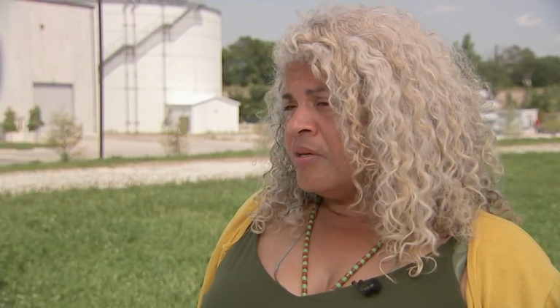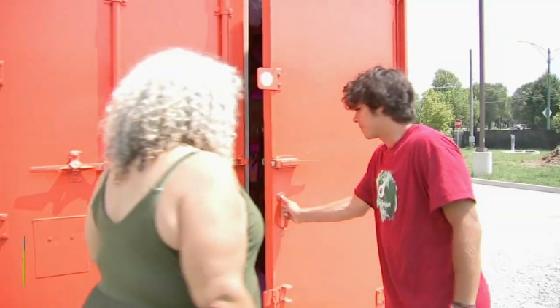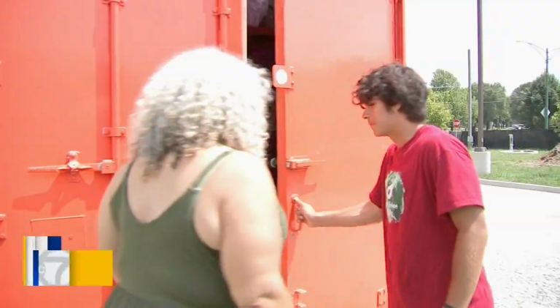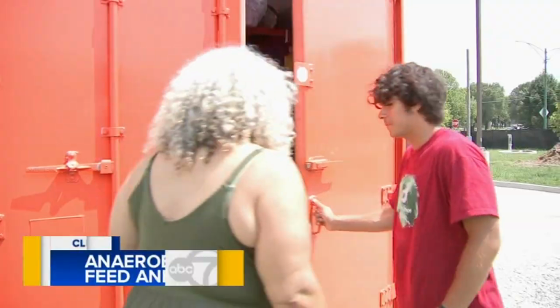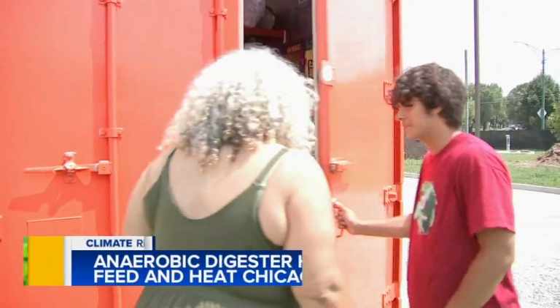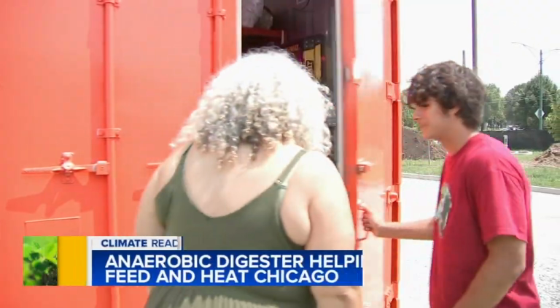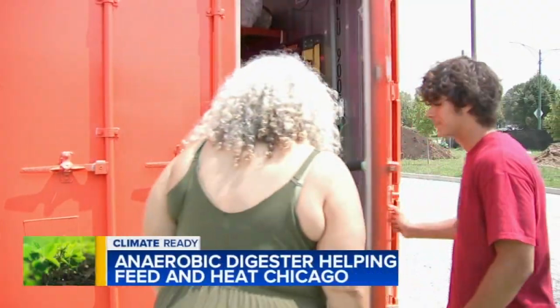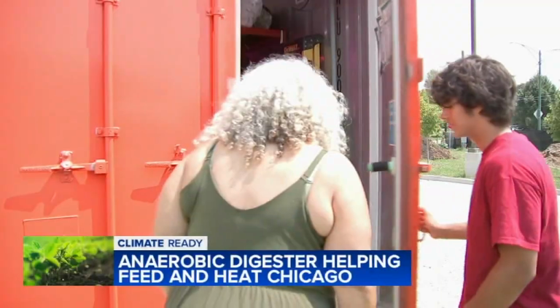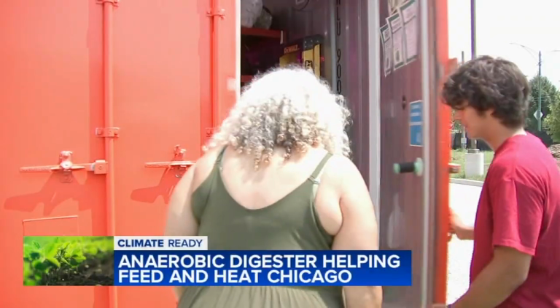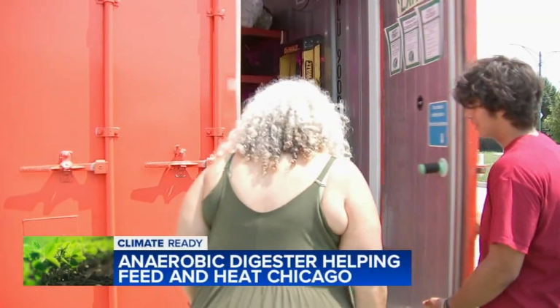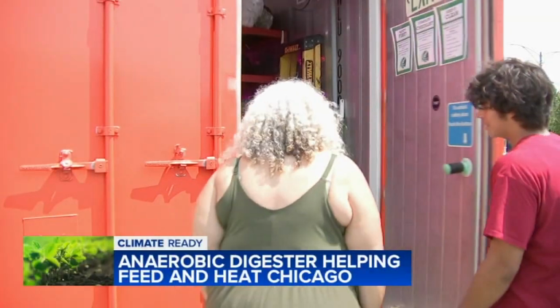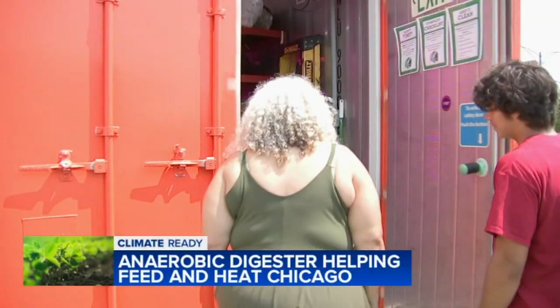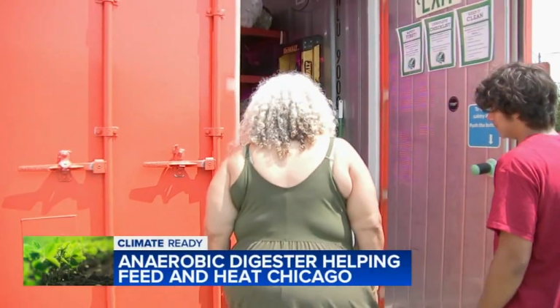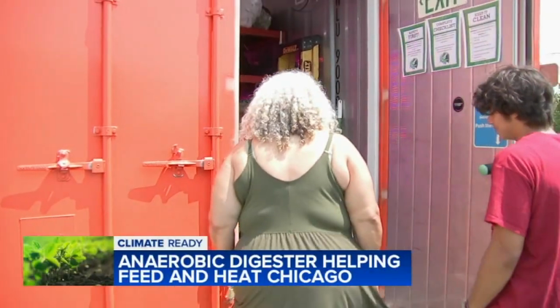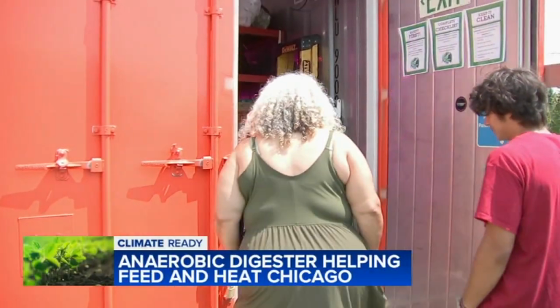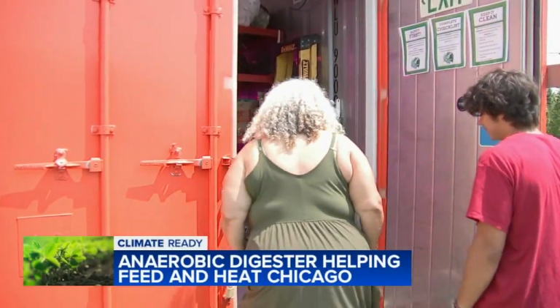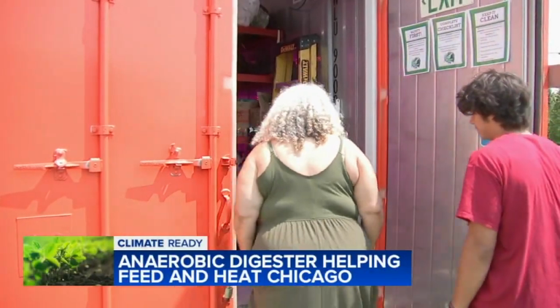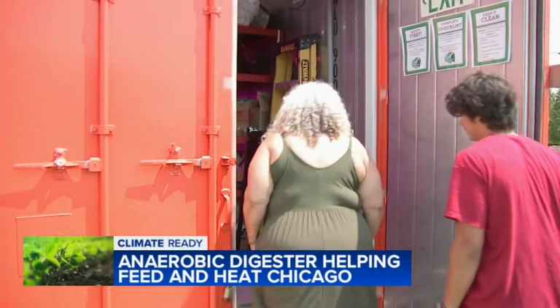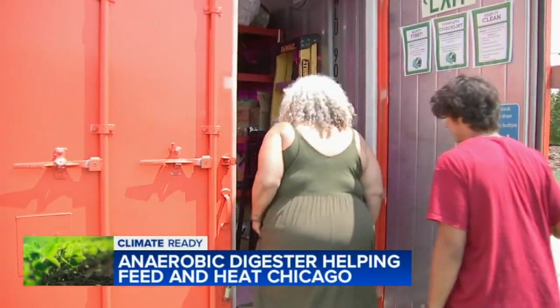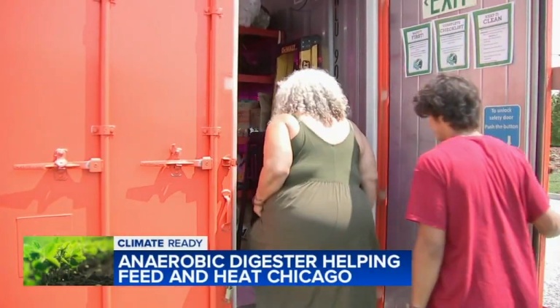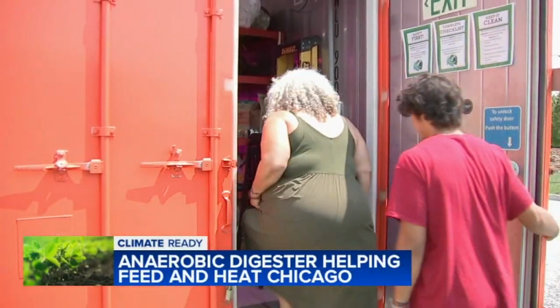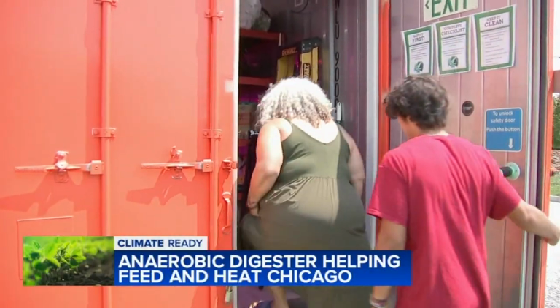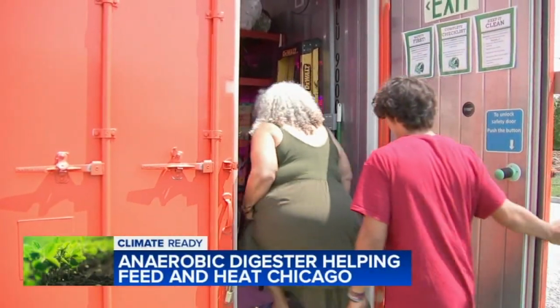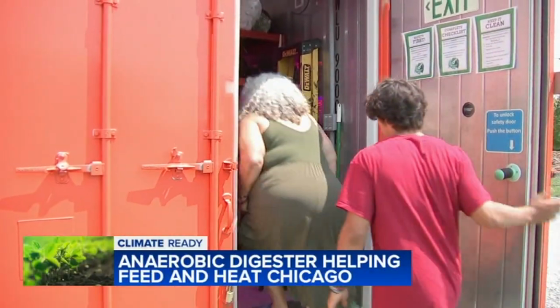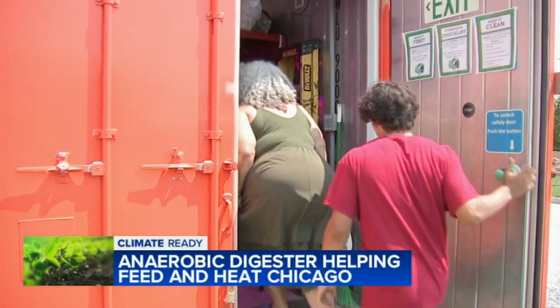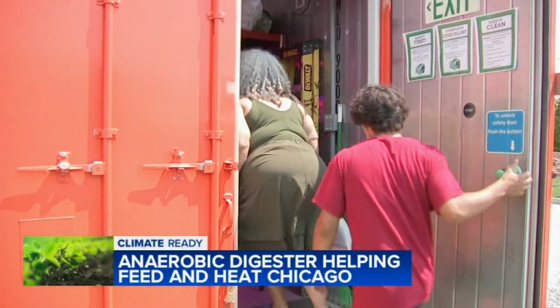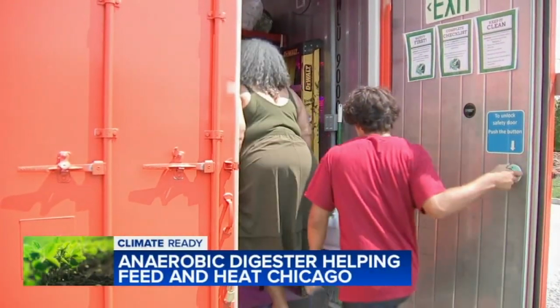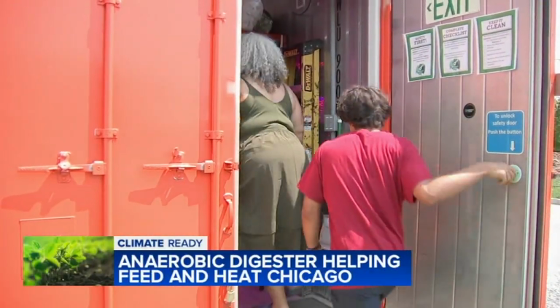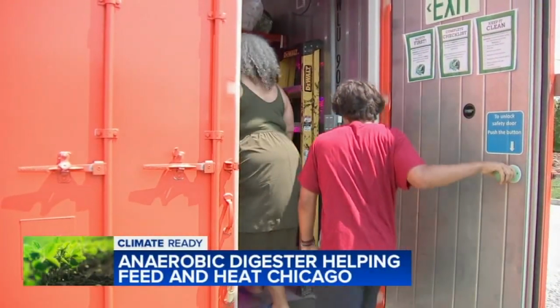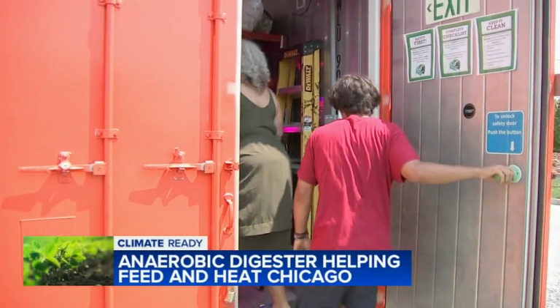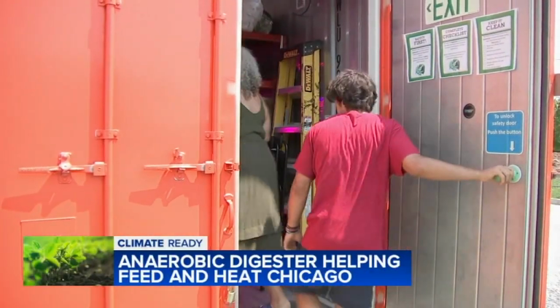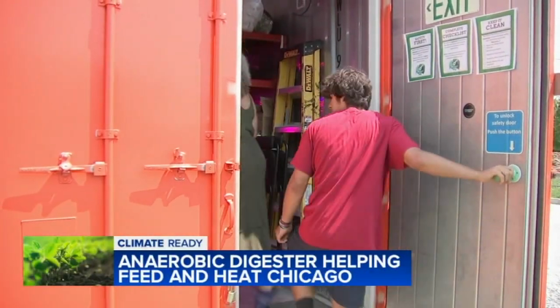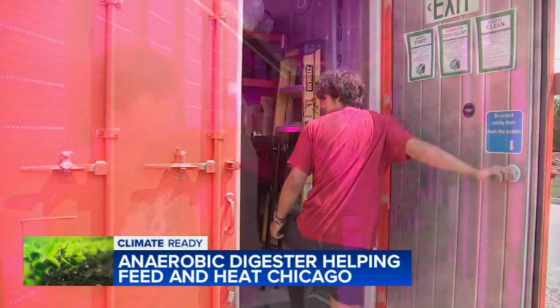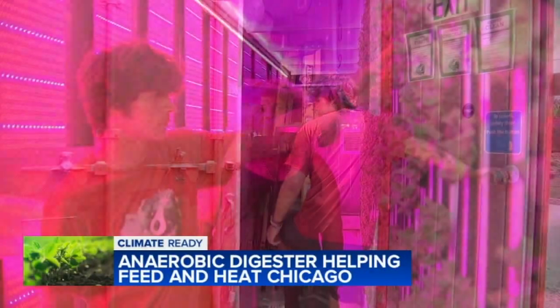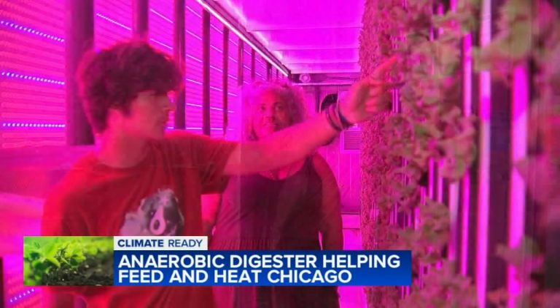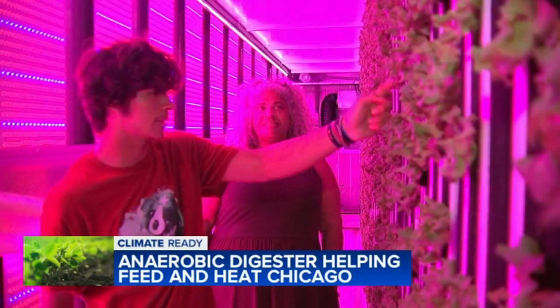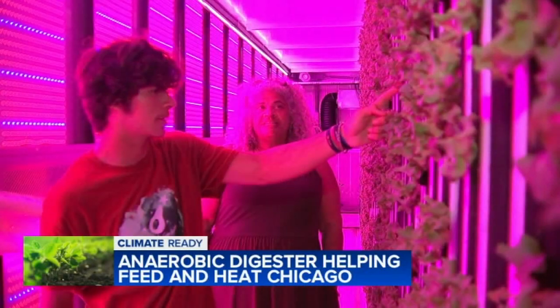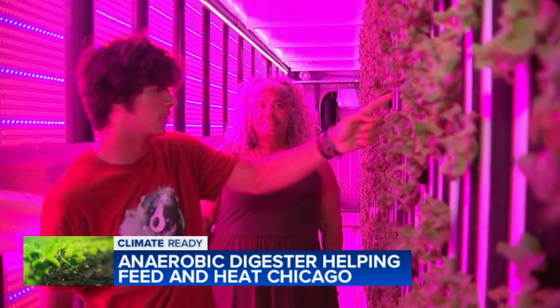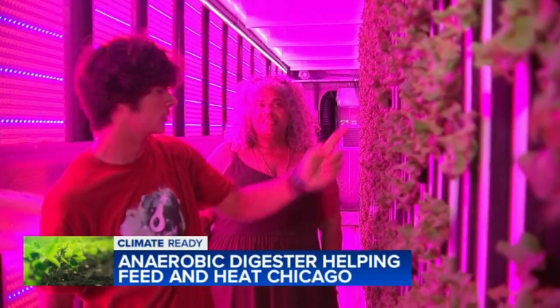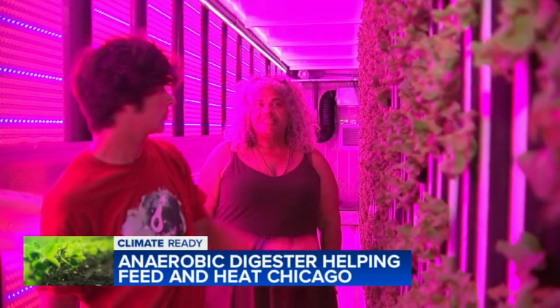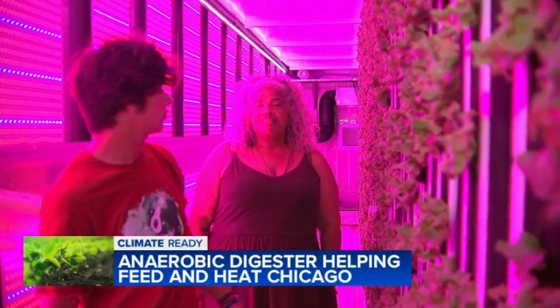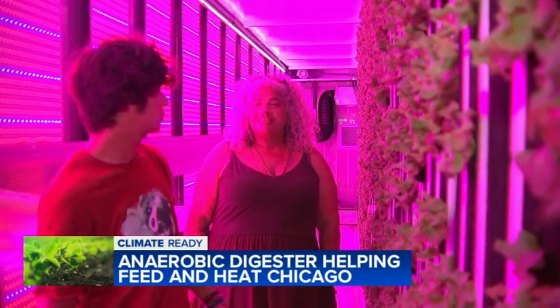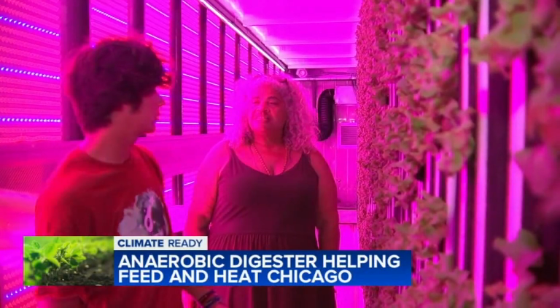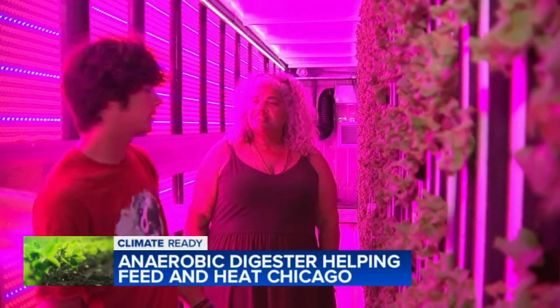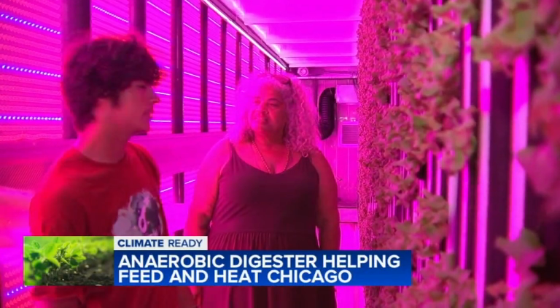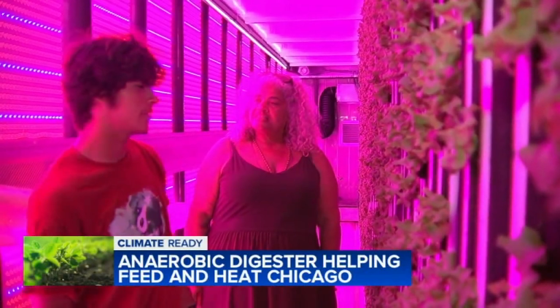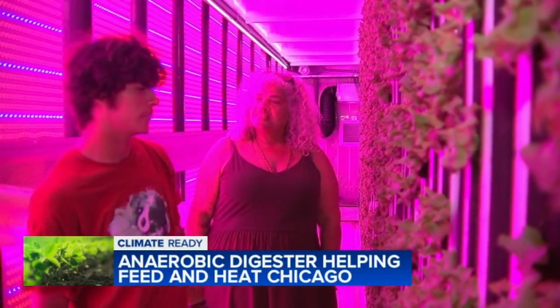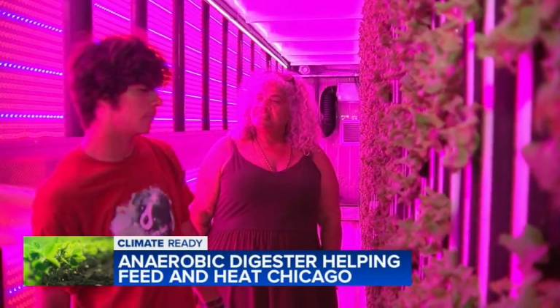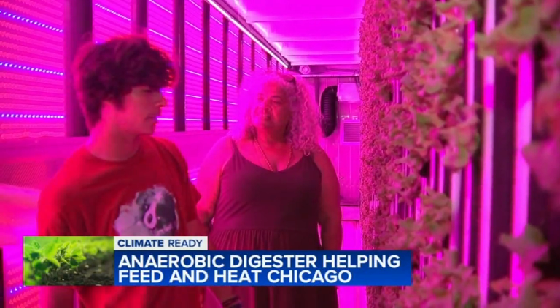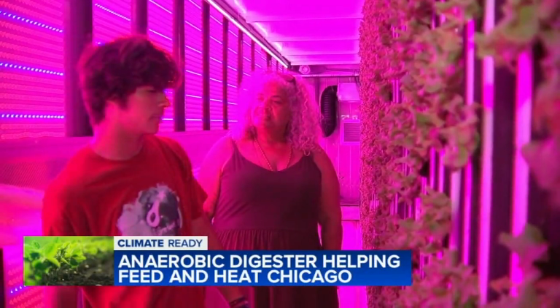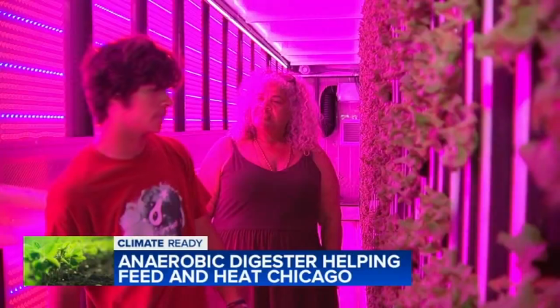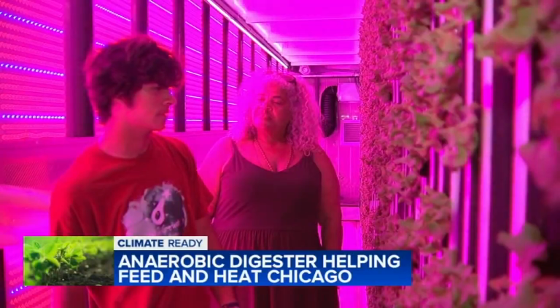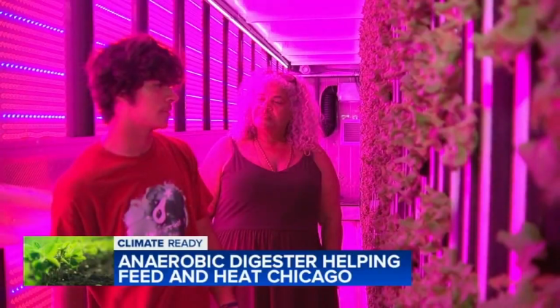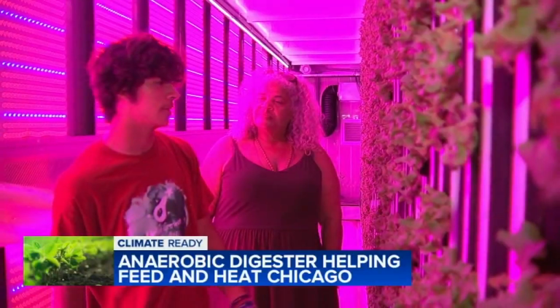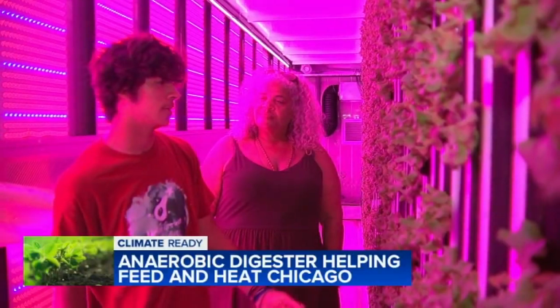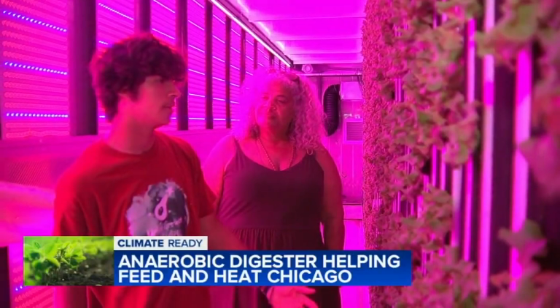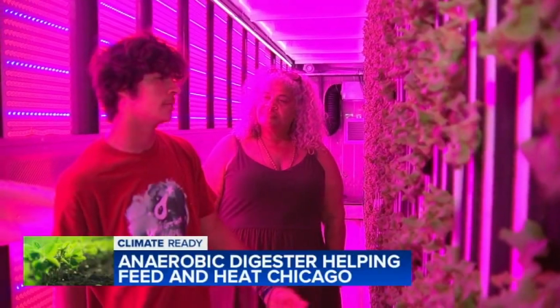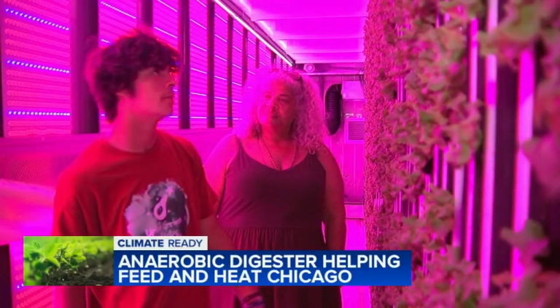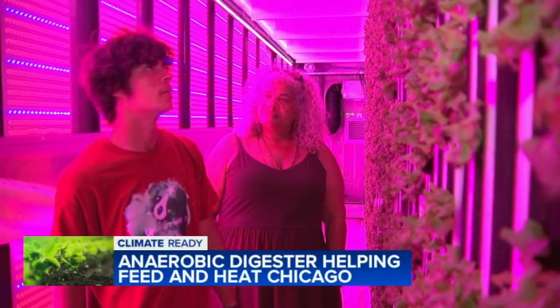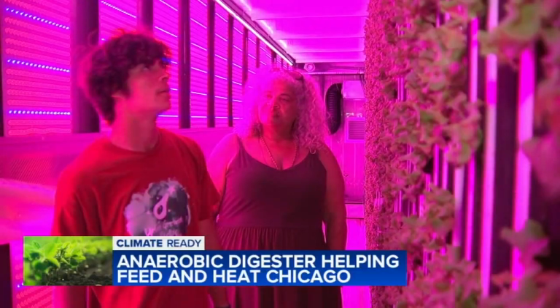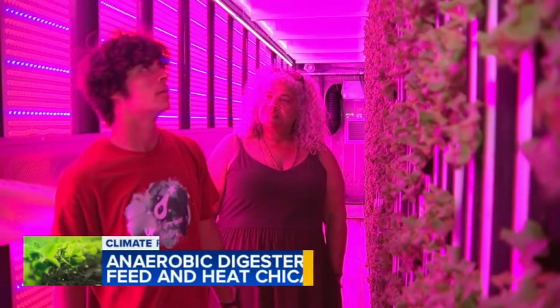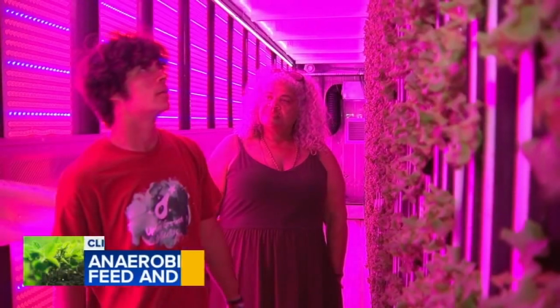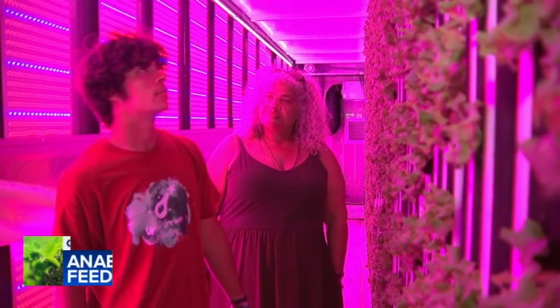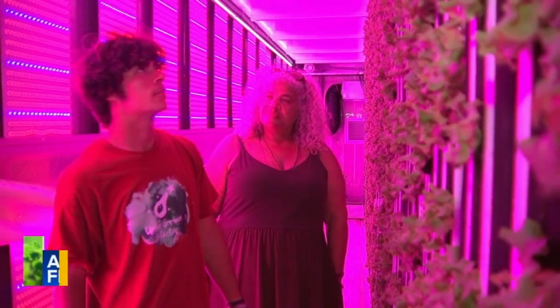We are literally creating energy and then recirculating that energy back into growing food, and doing that in a way that we're educating and creating a new industry that is prepared for climate change.